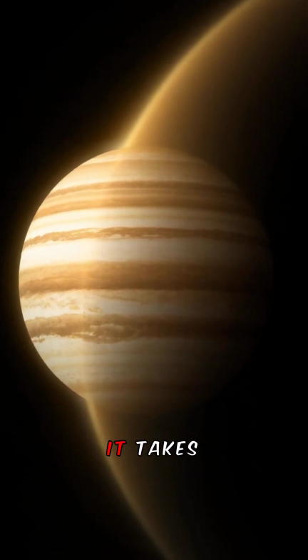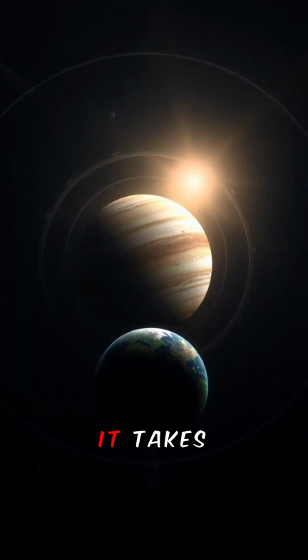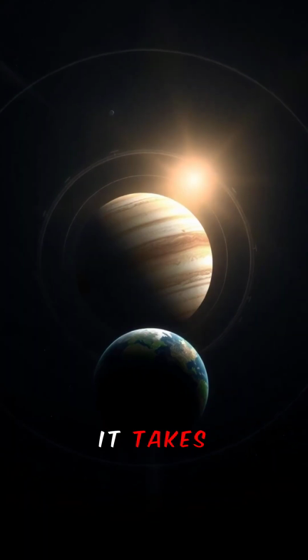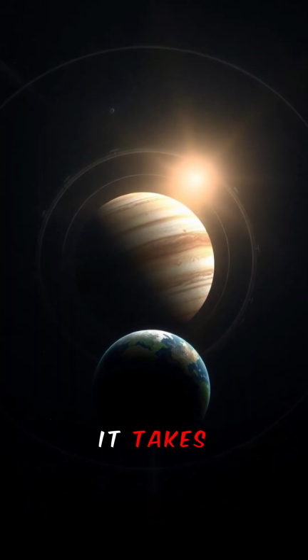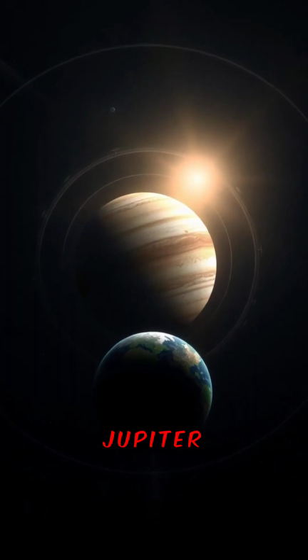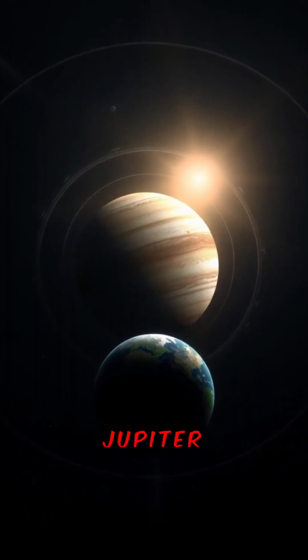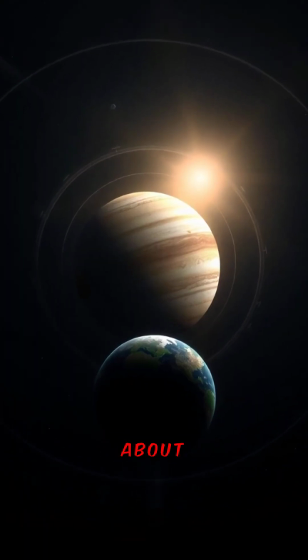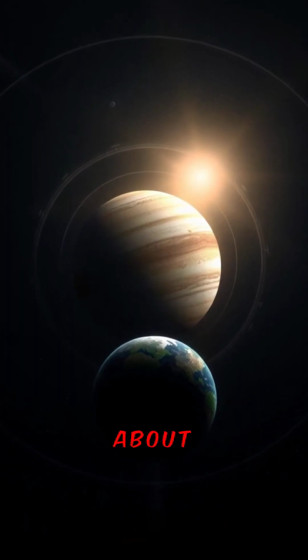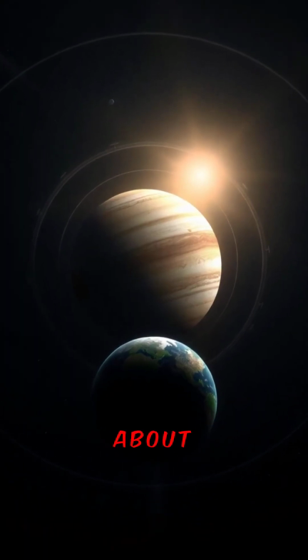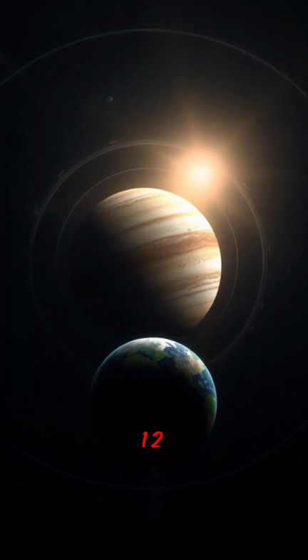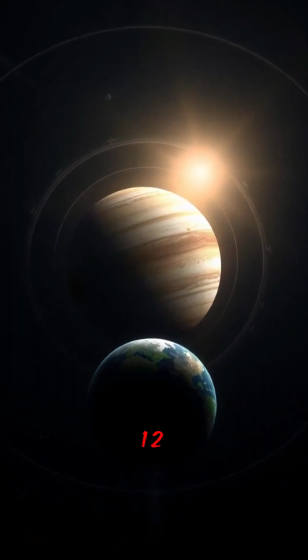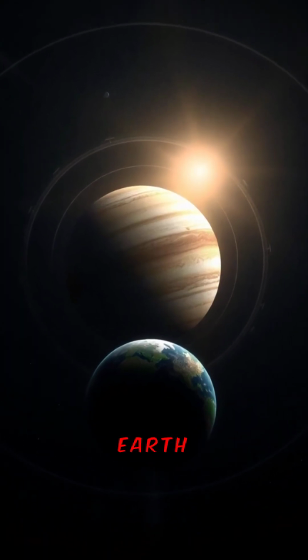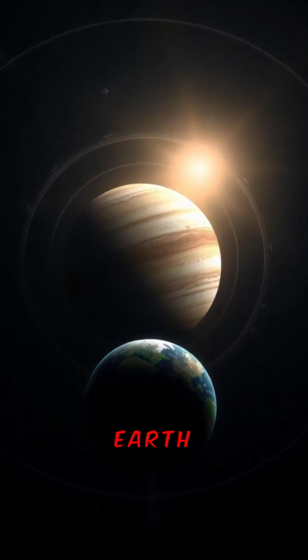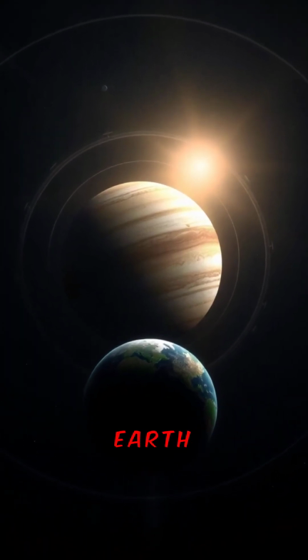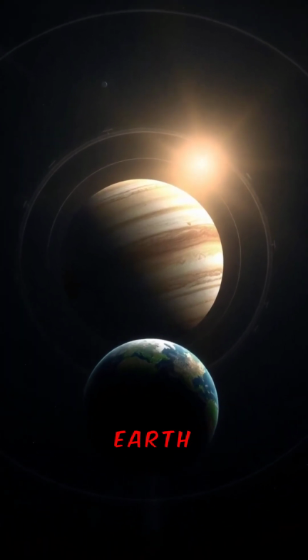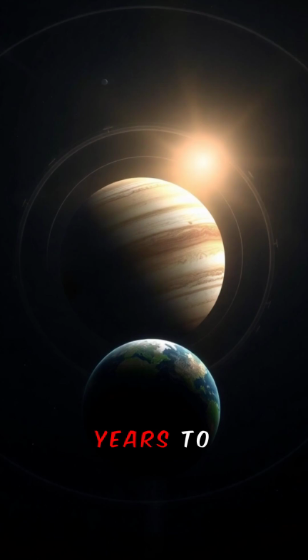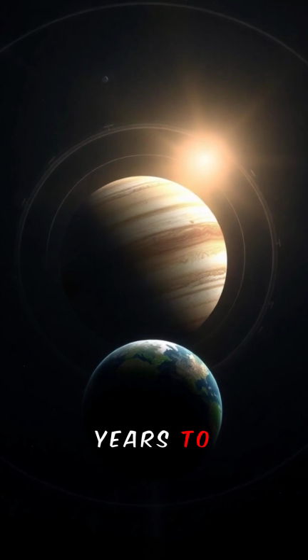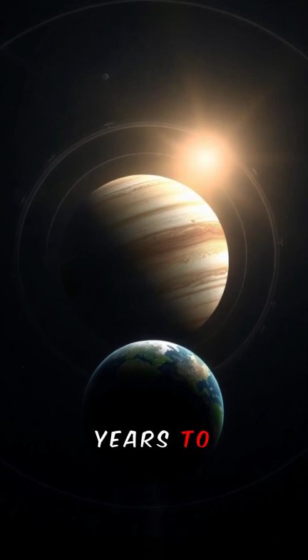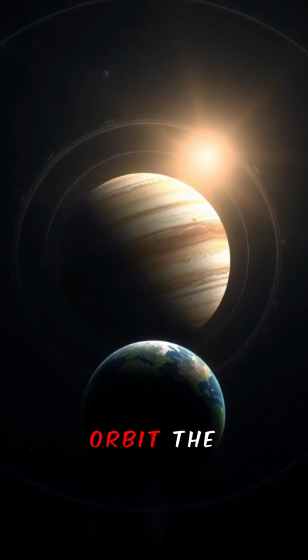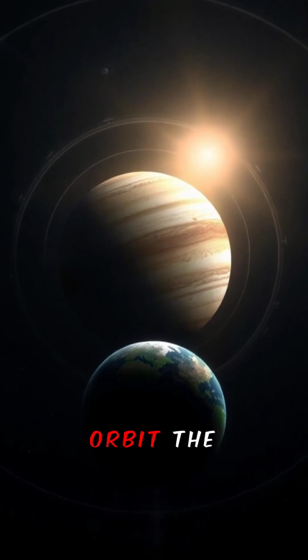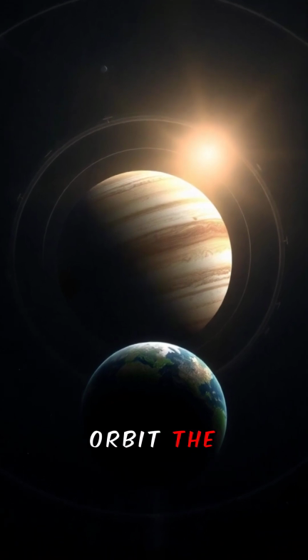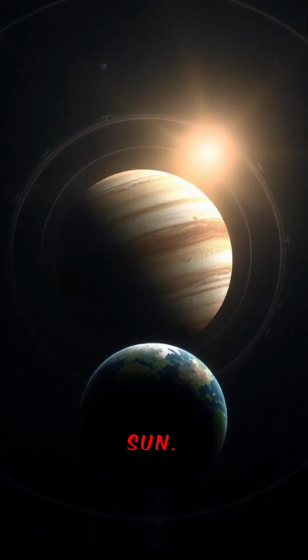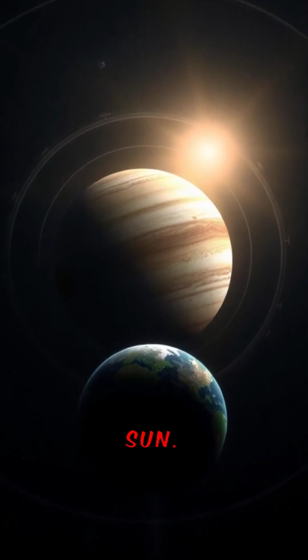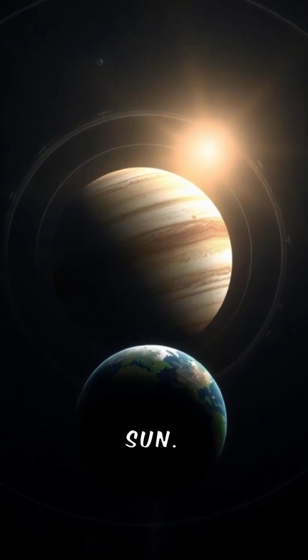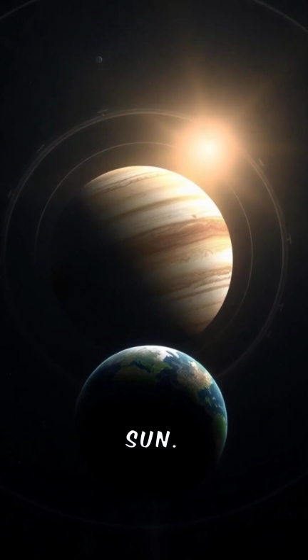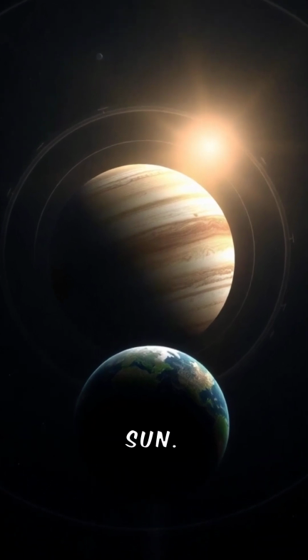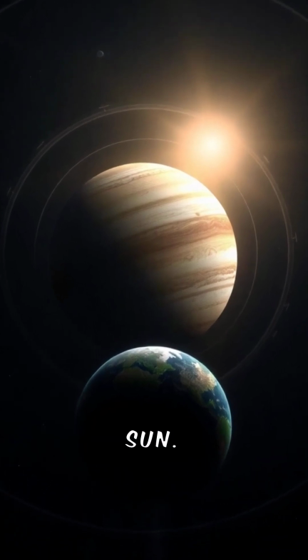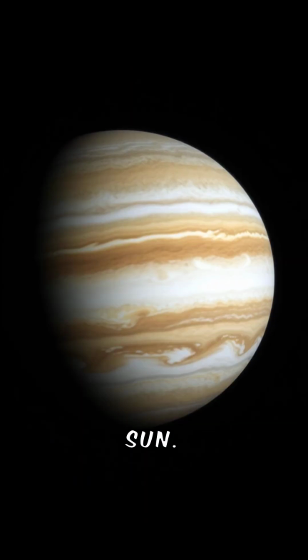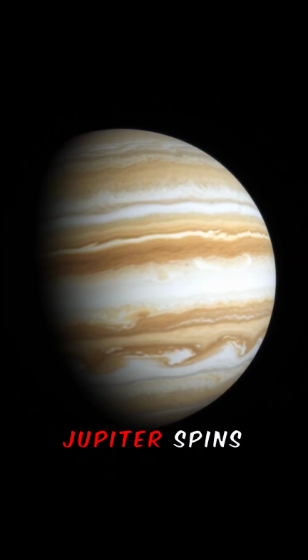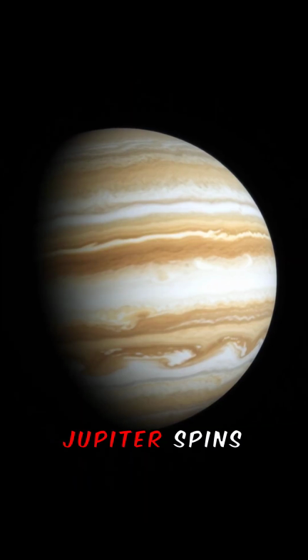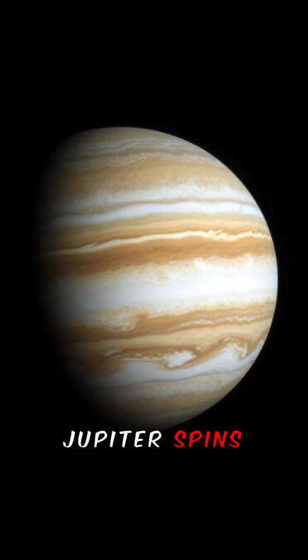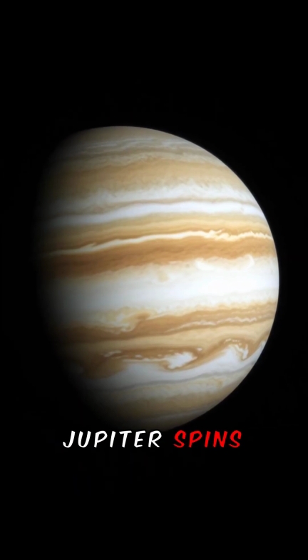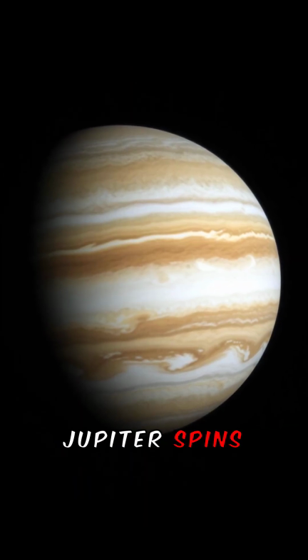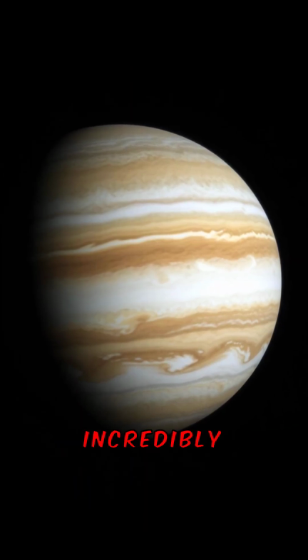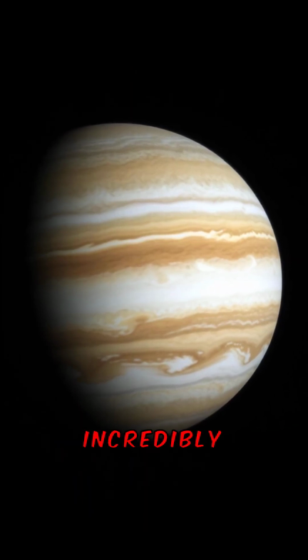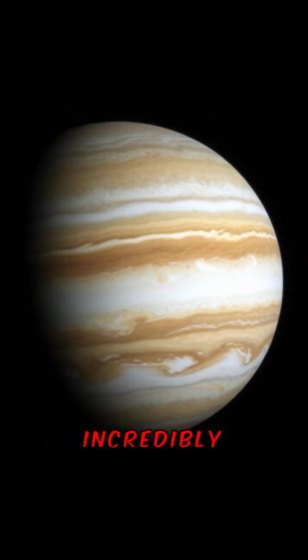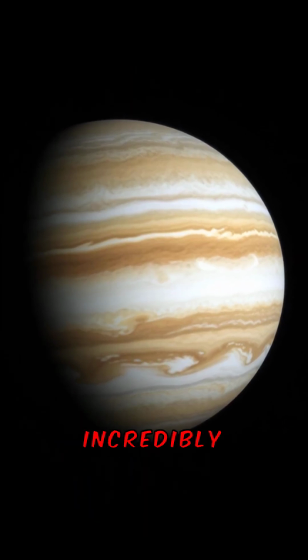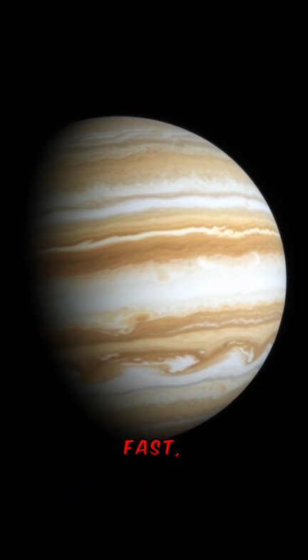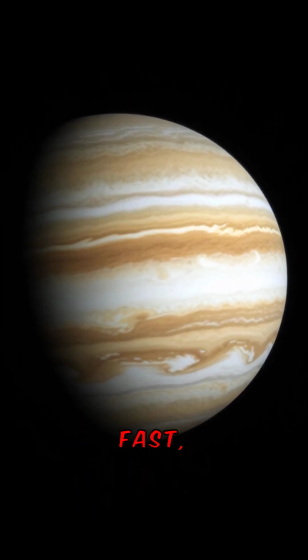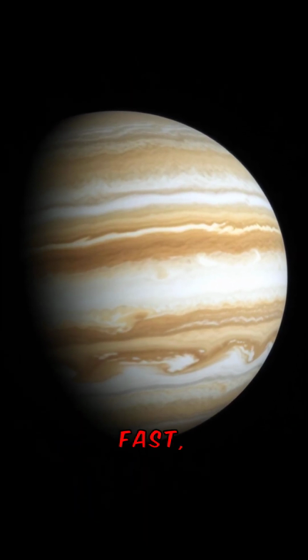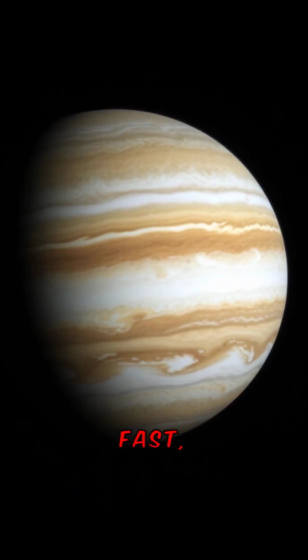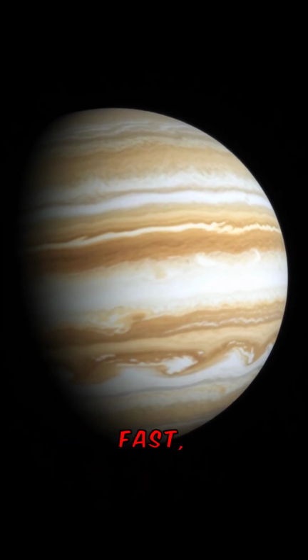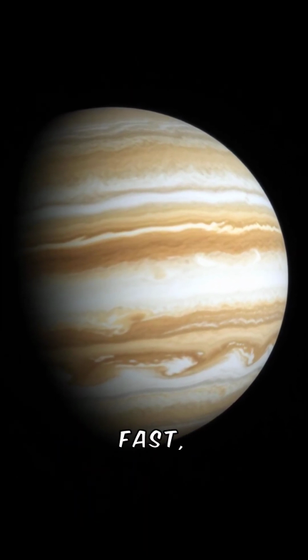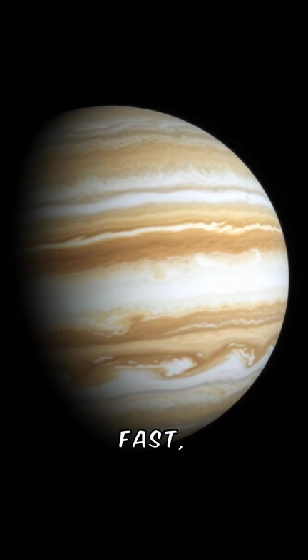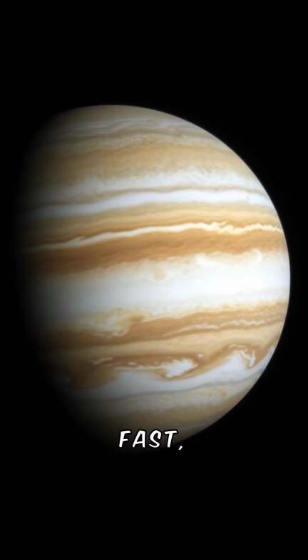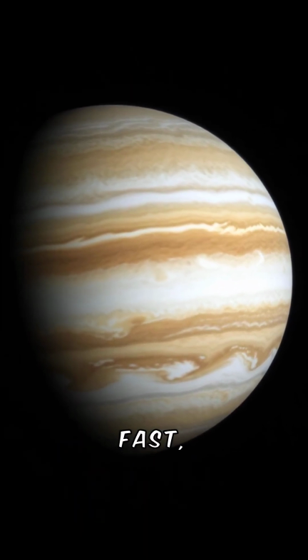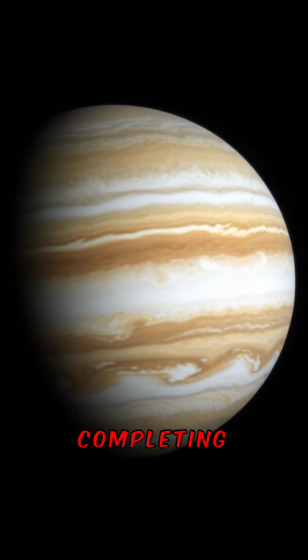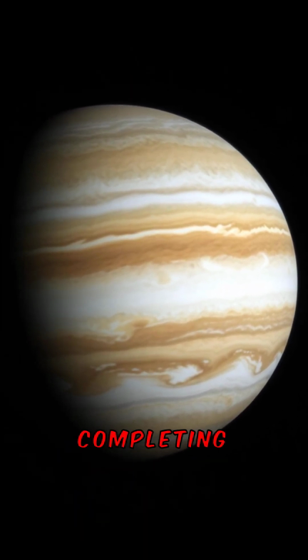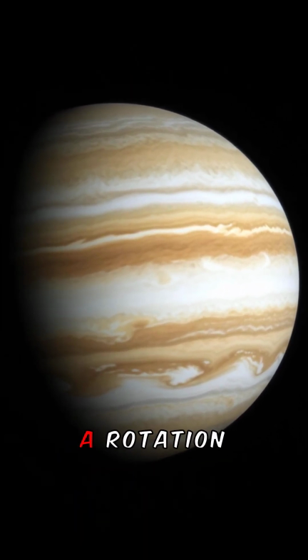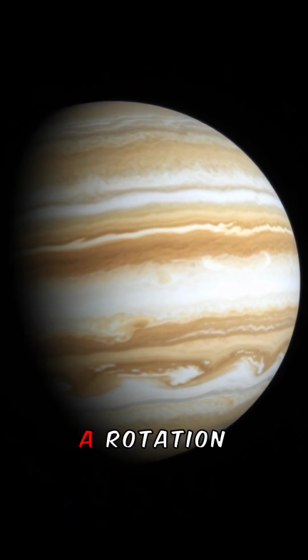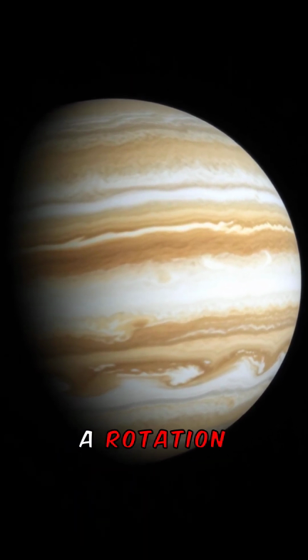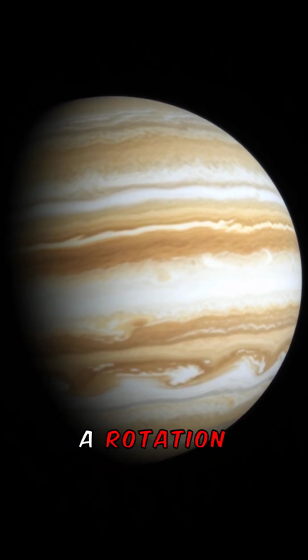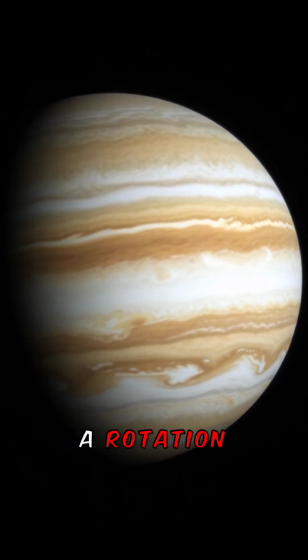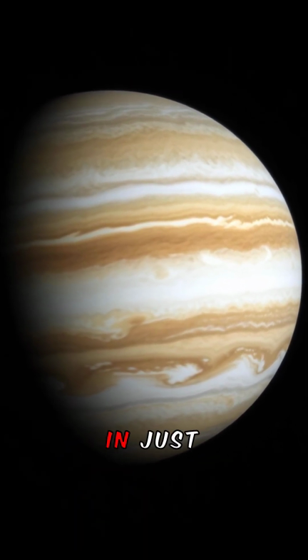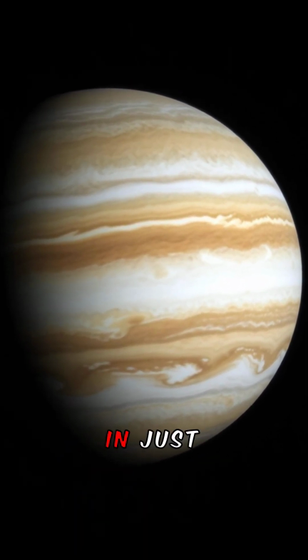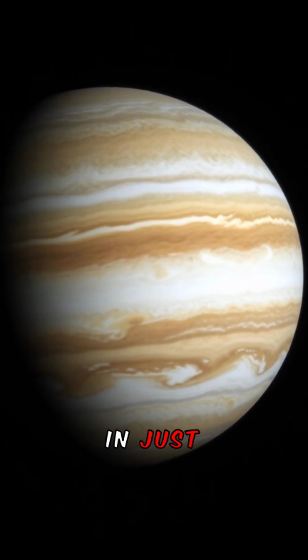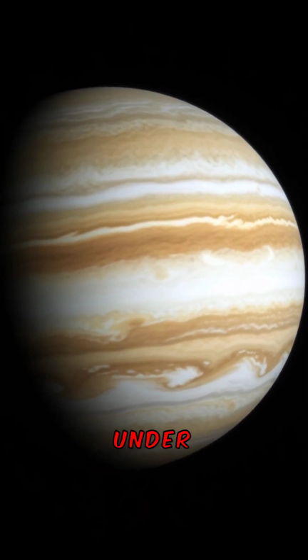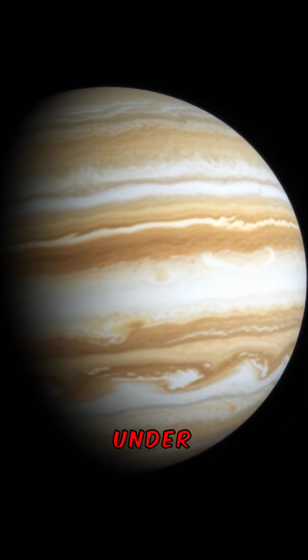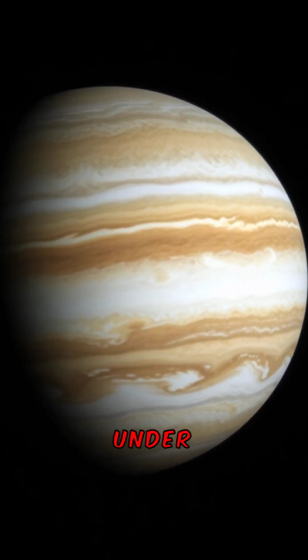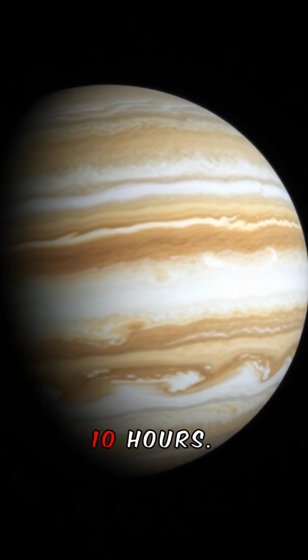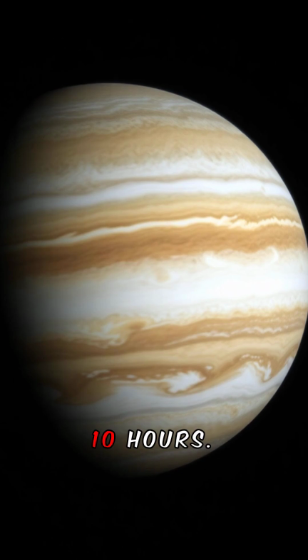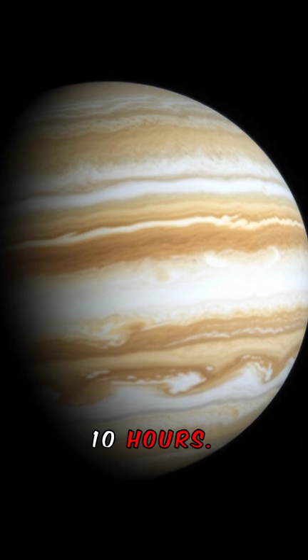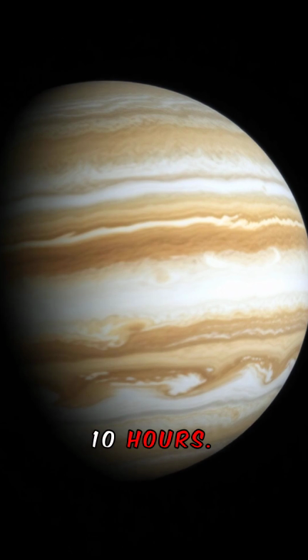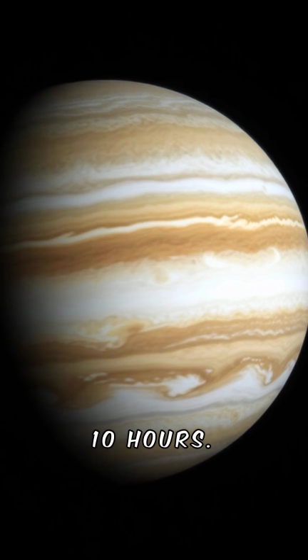It takes Jupiter about 12 Earth years to orbit the Sun. Jupiter spins incredibly fast, completing a rotation in just under 10 hours.